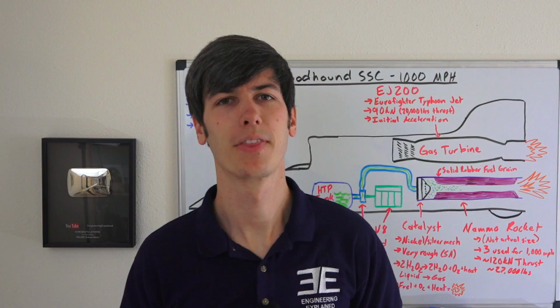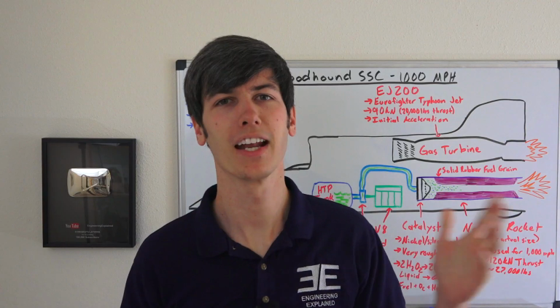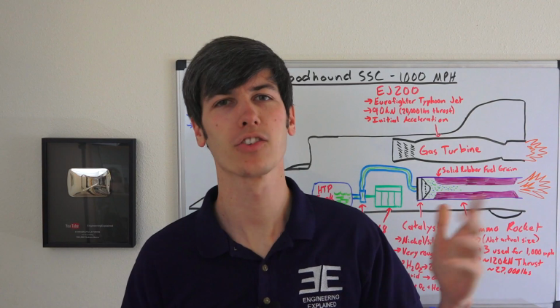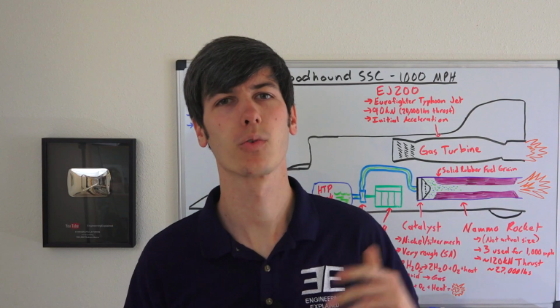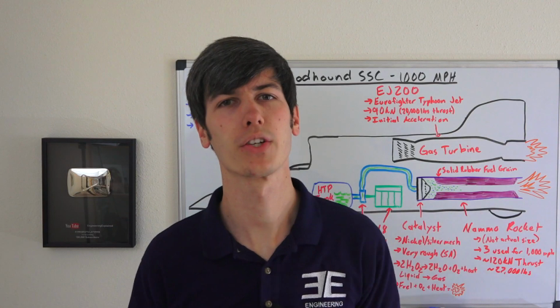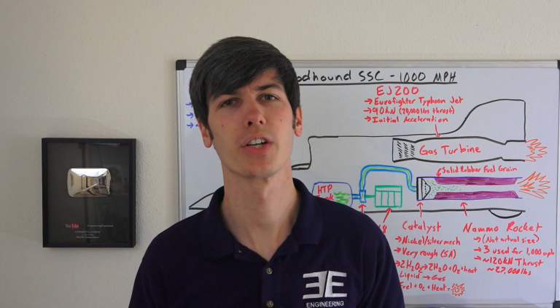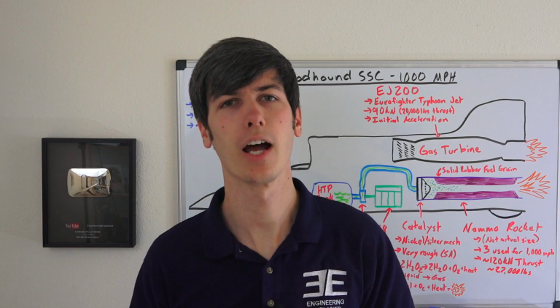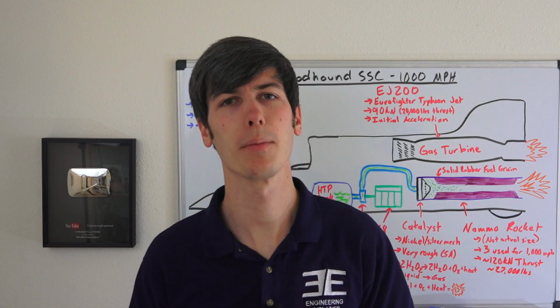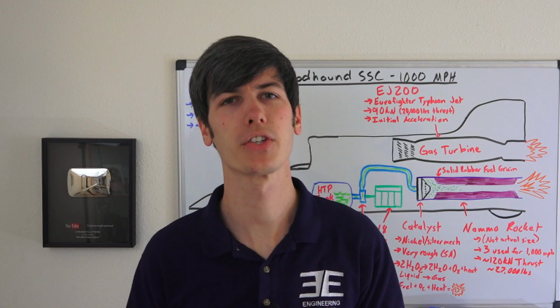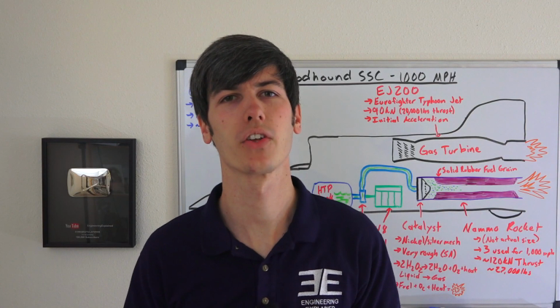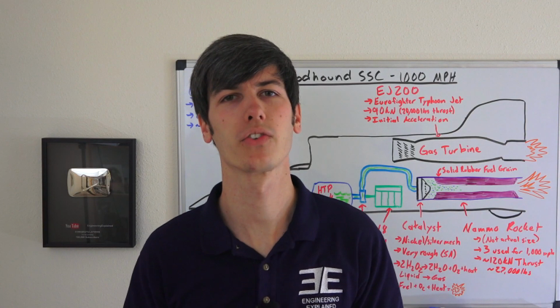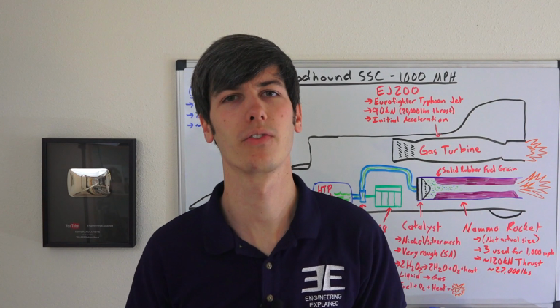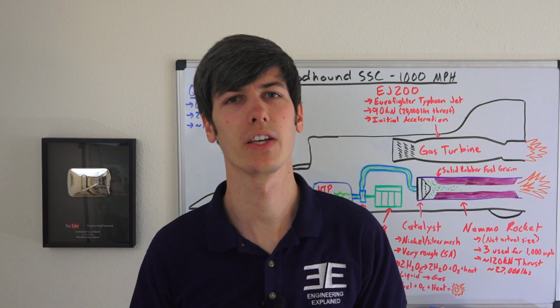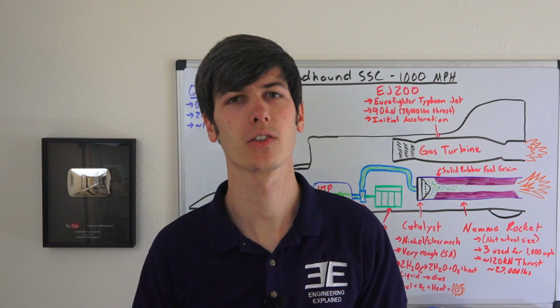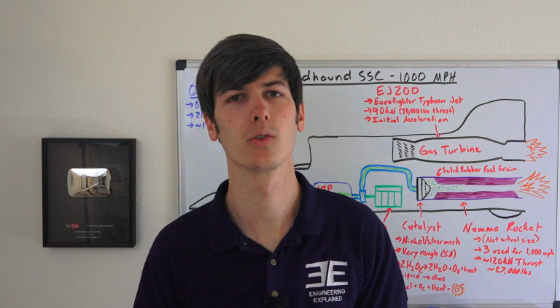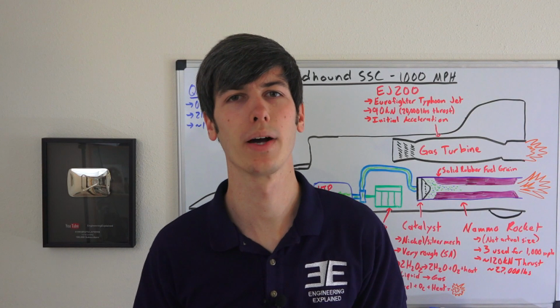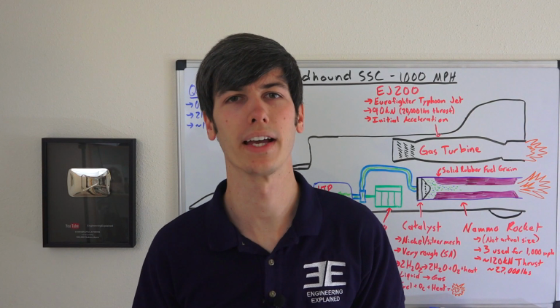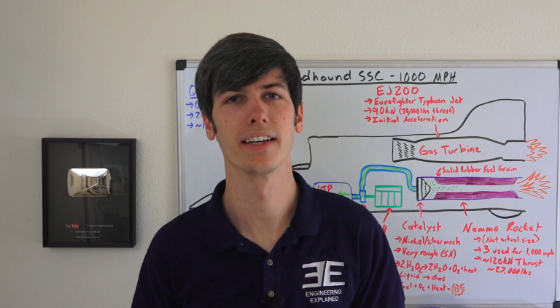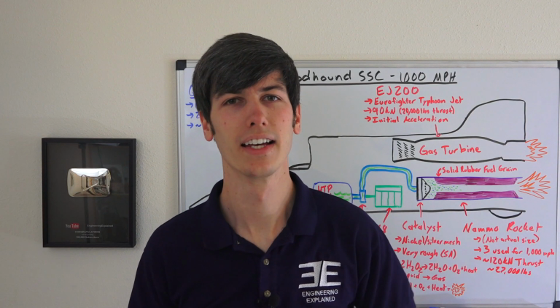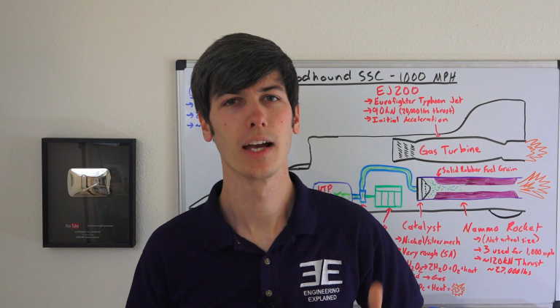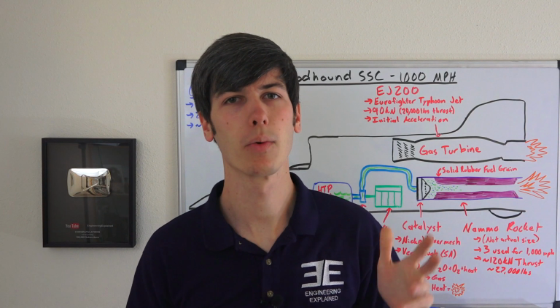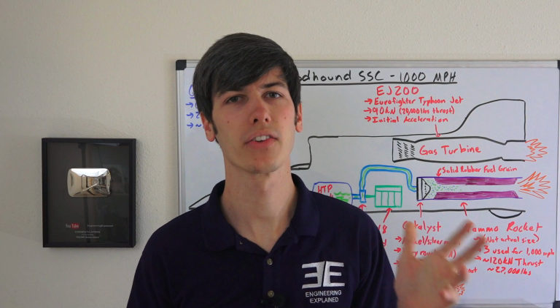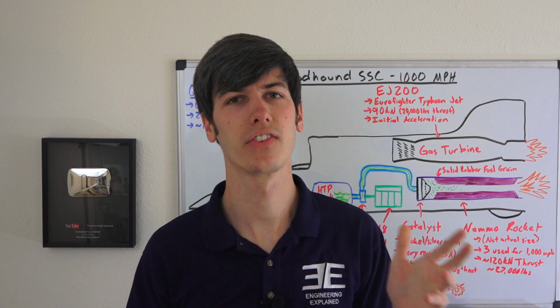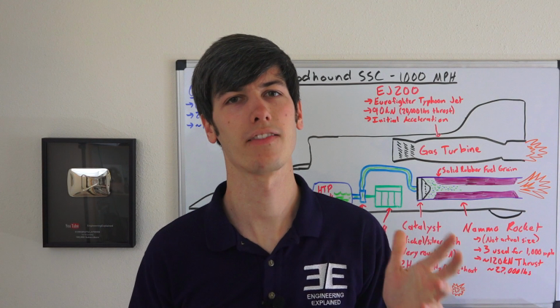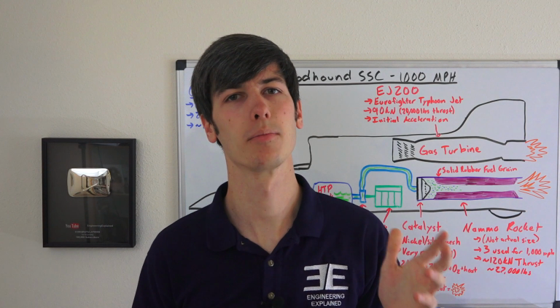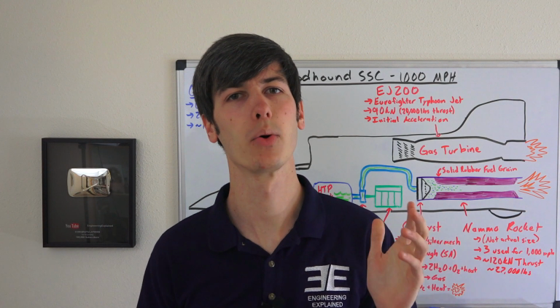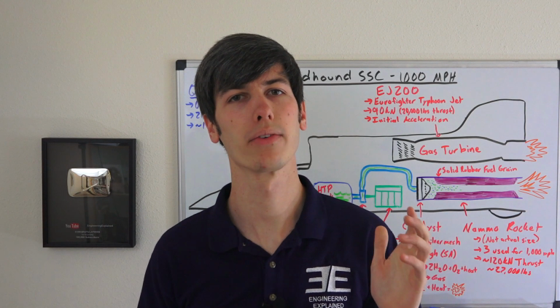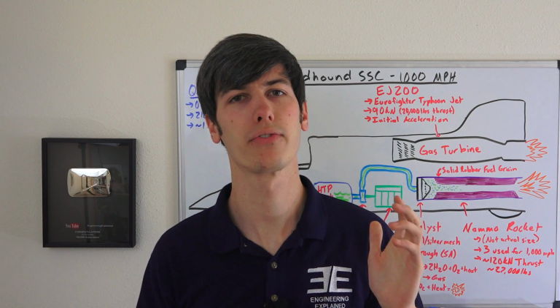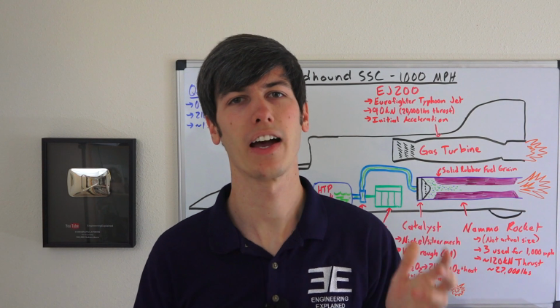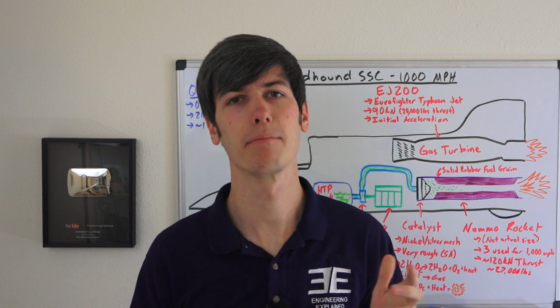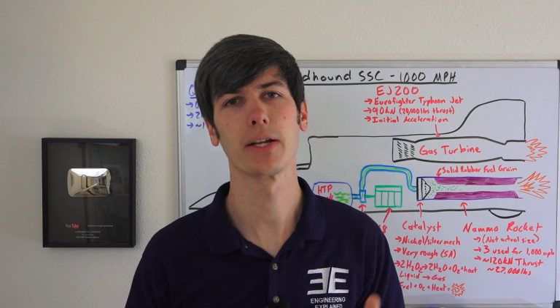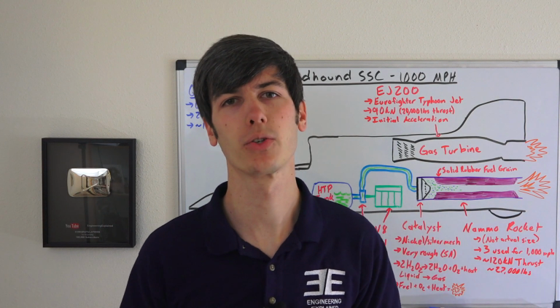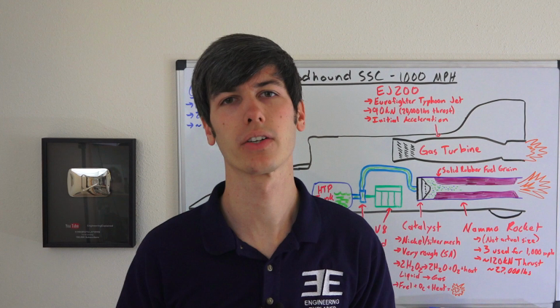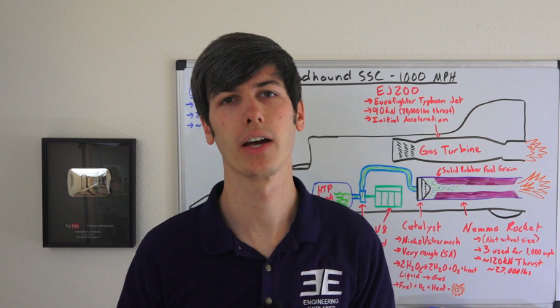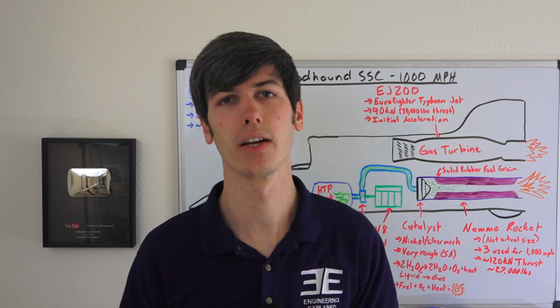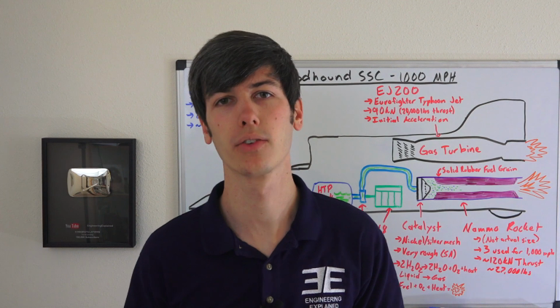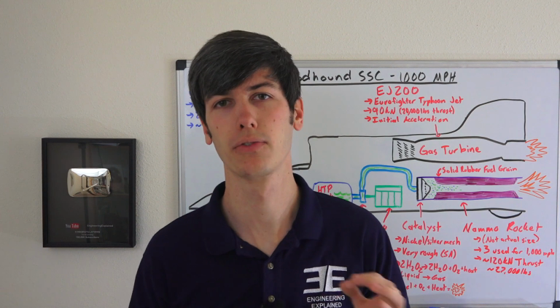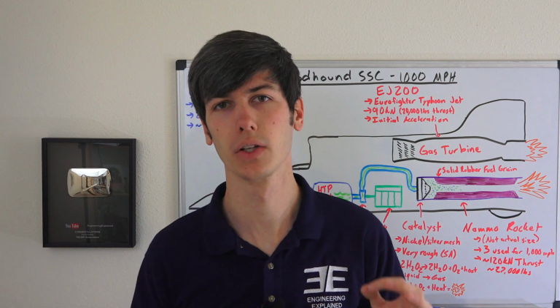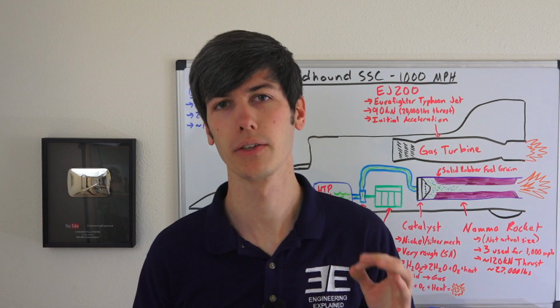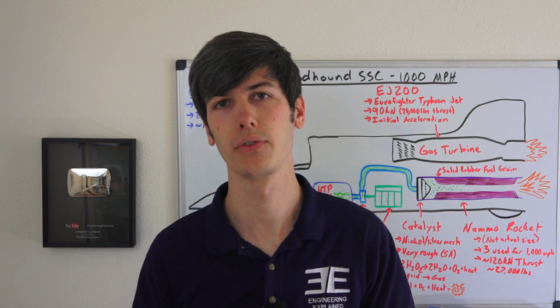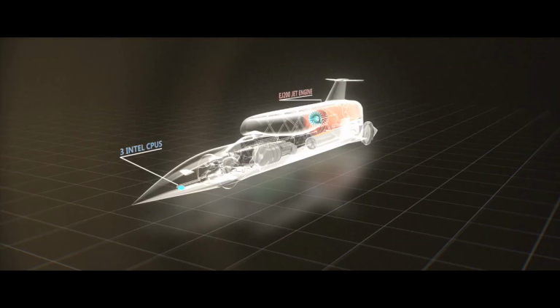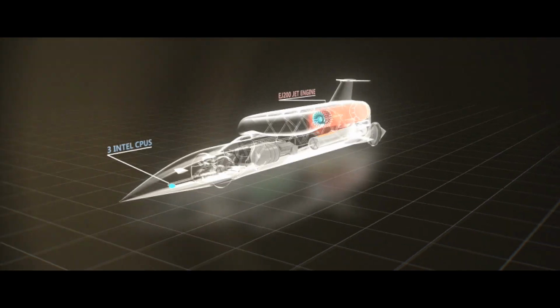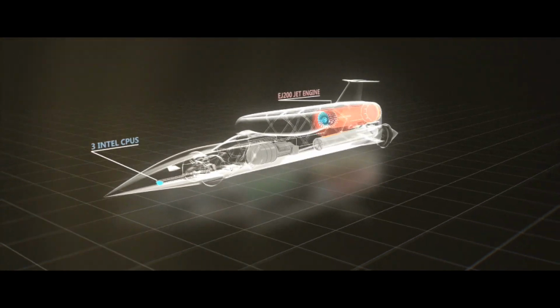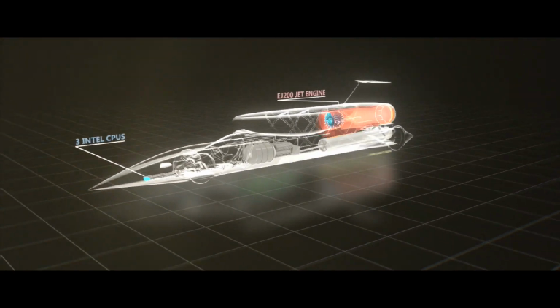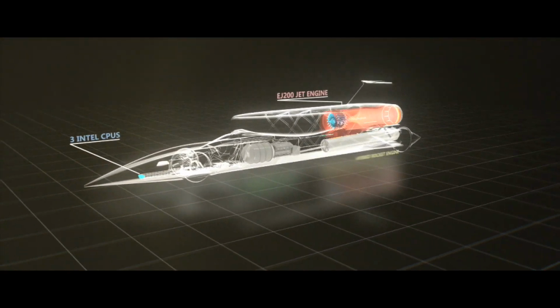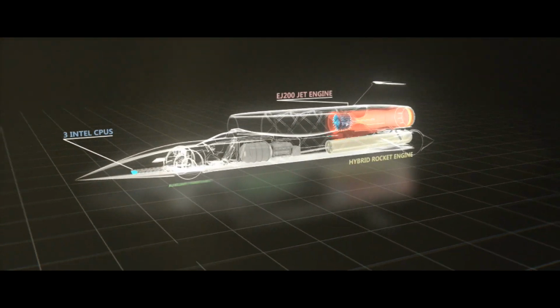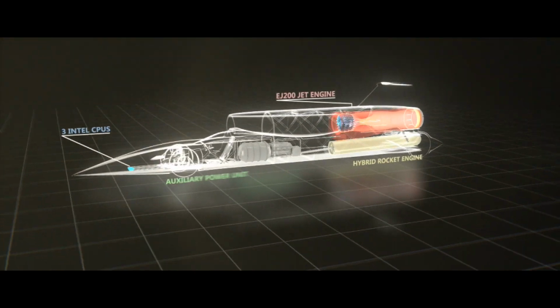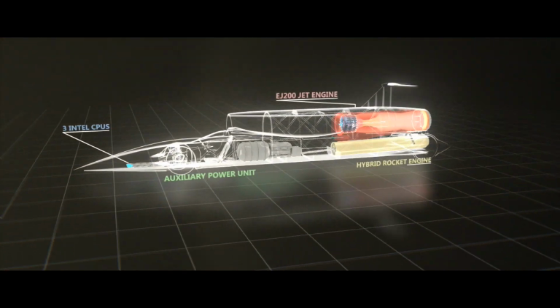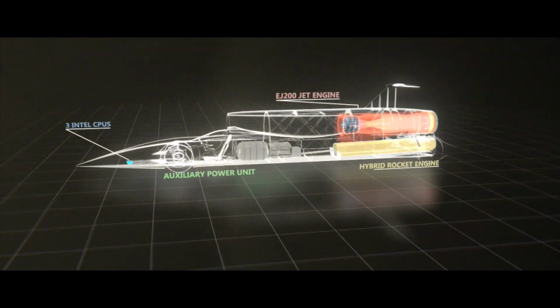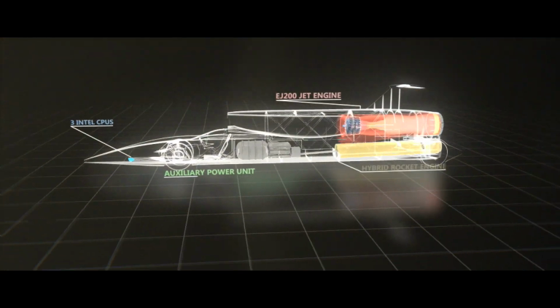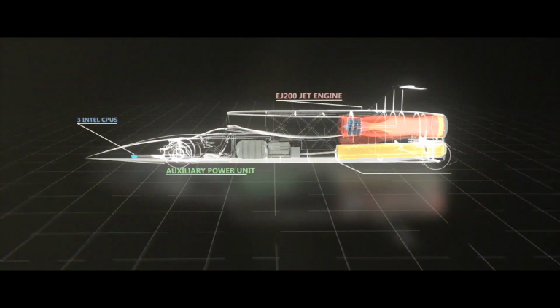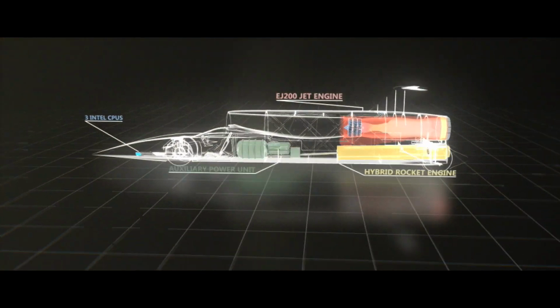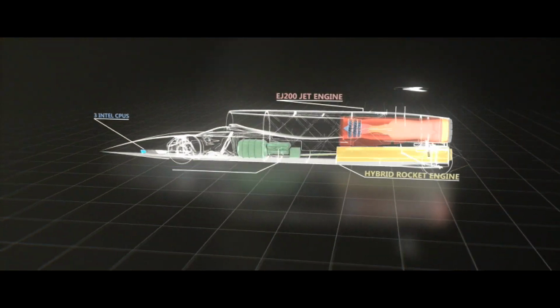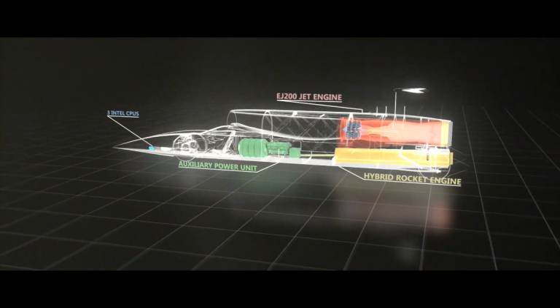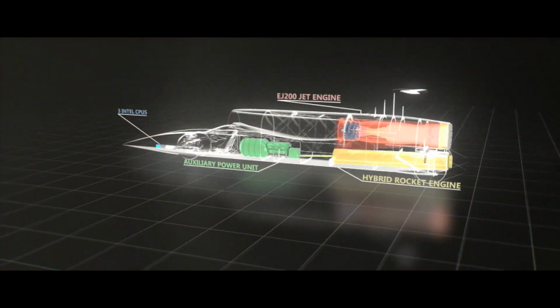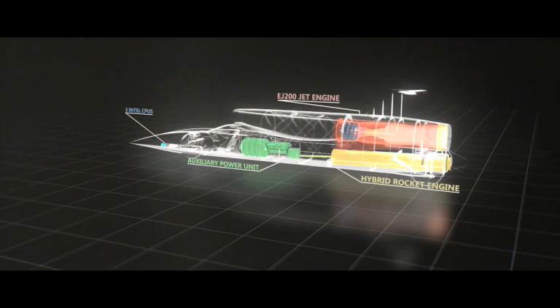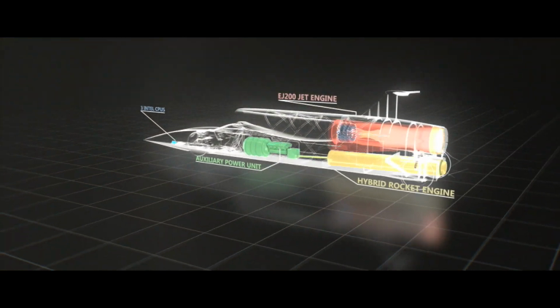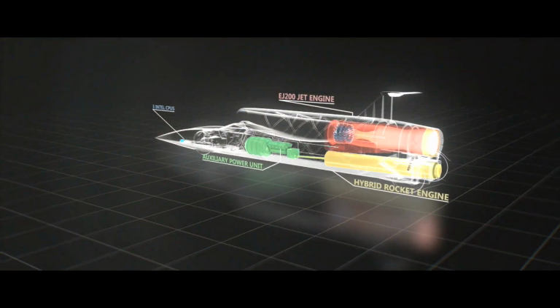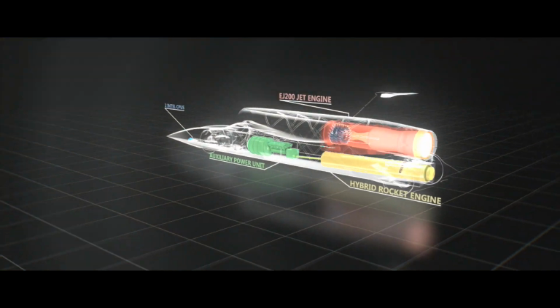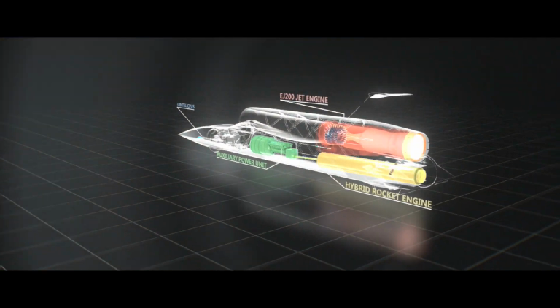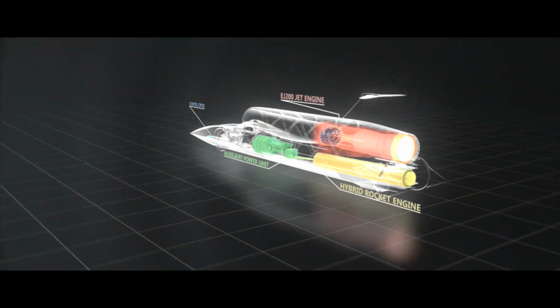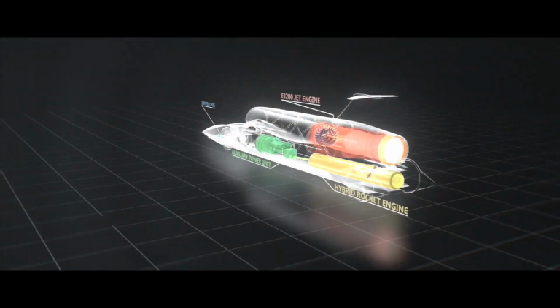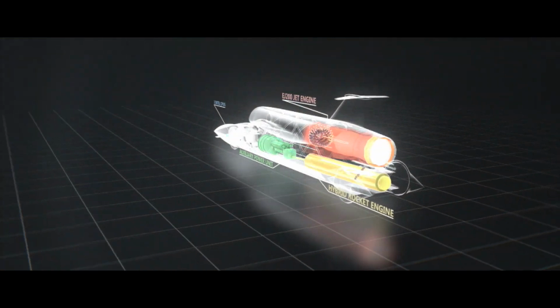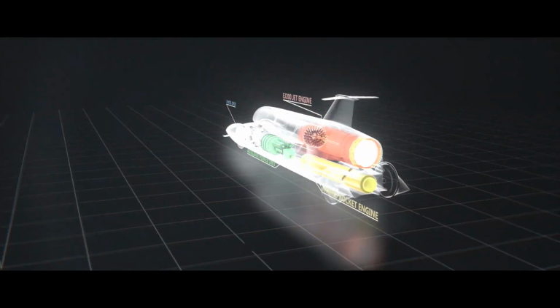The next question: how much does the vehicle weigh? It weighs 7.5 metric tons fully fueled, or about 16,500 pounds.